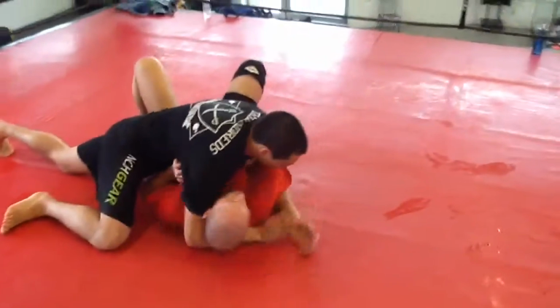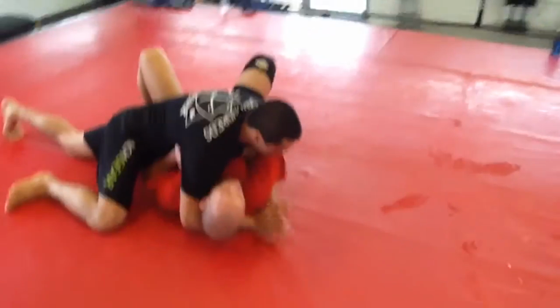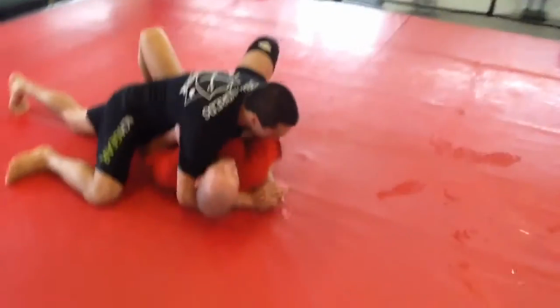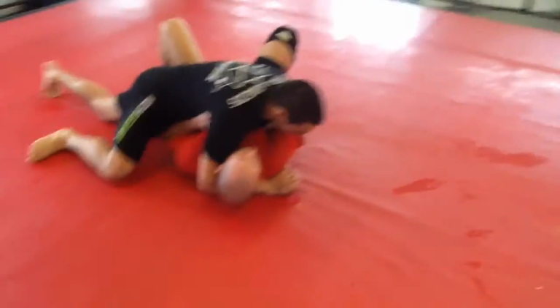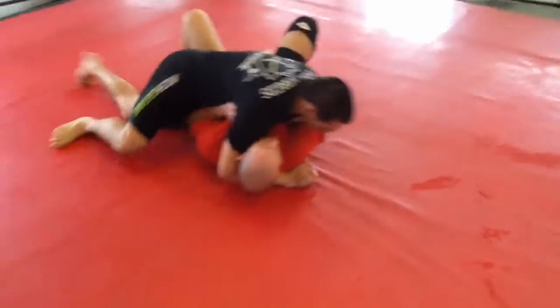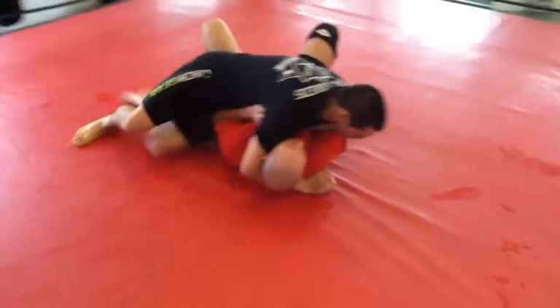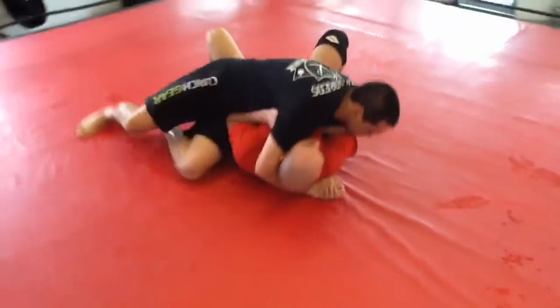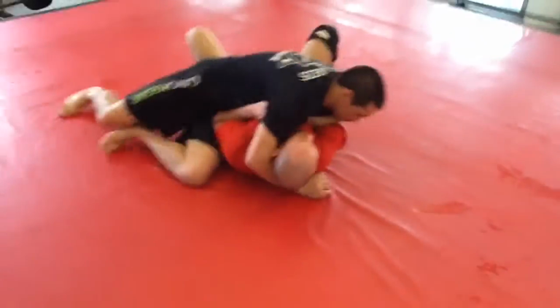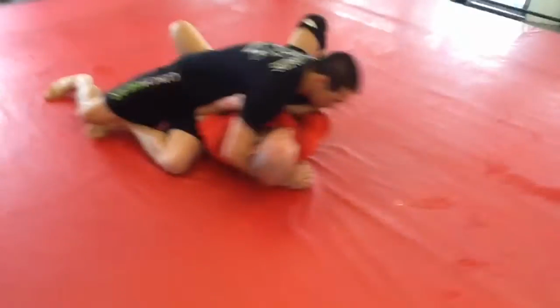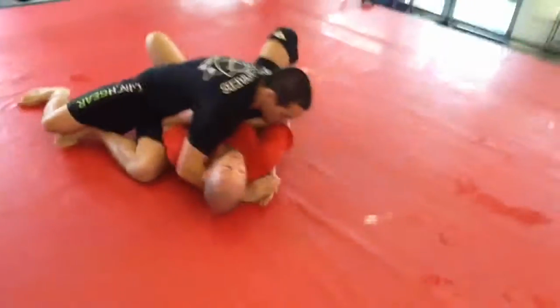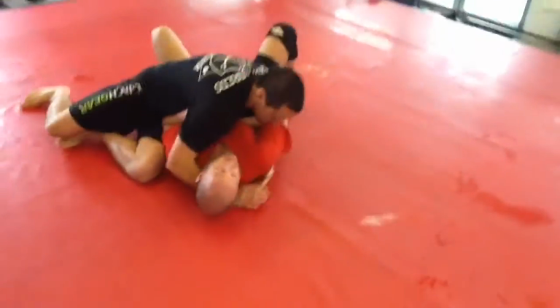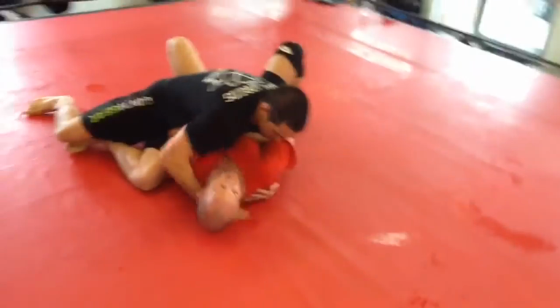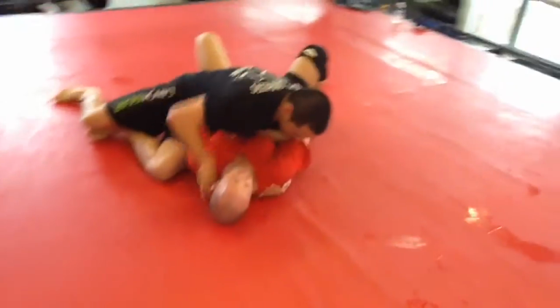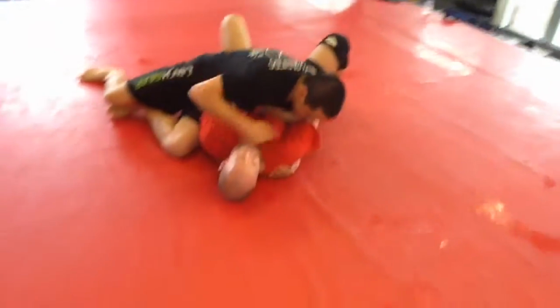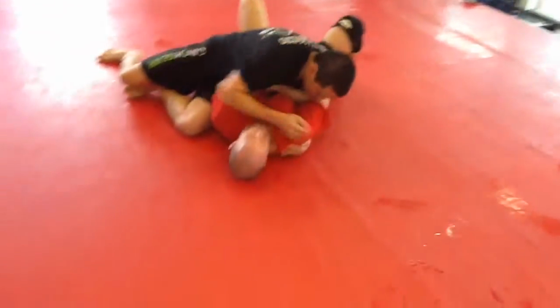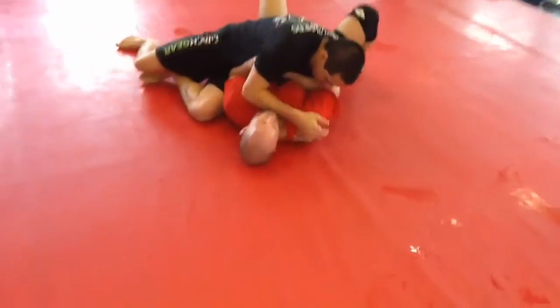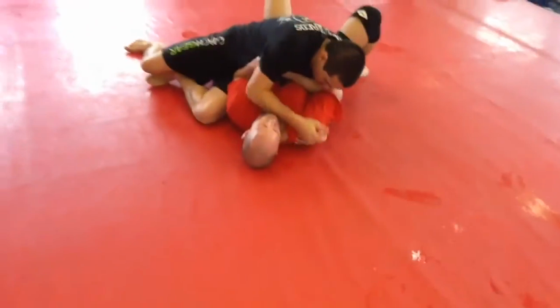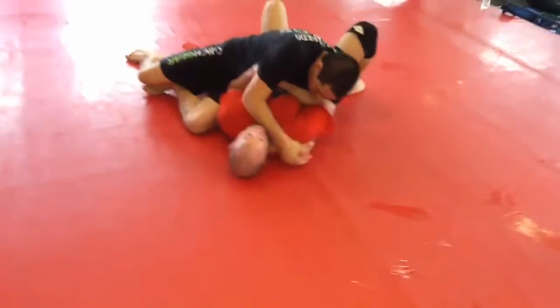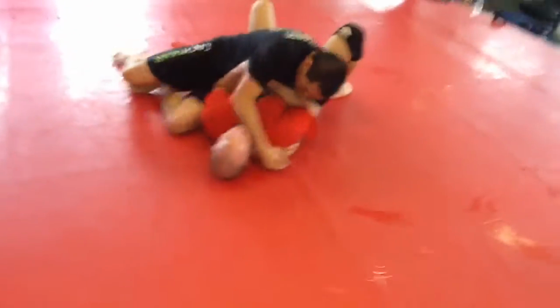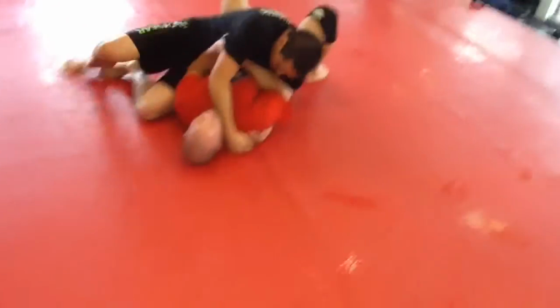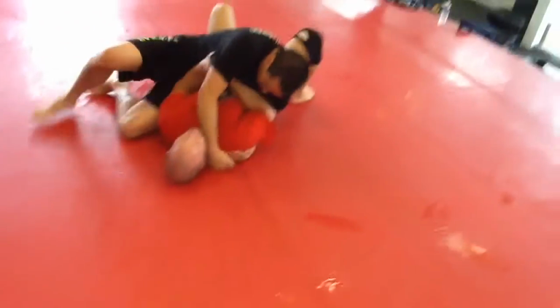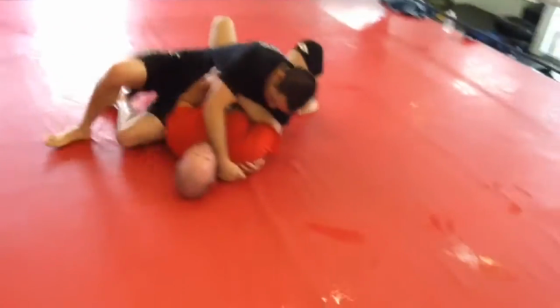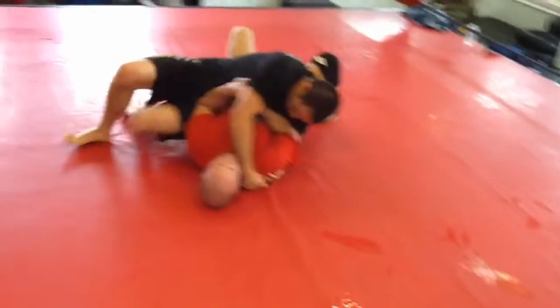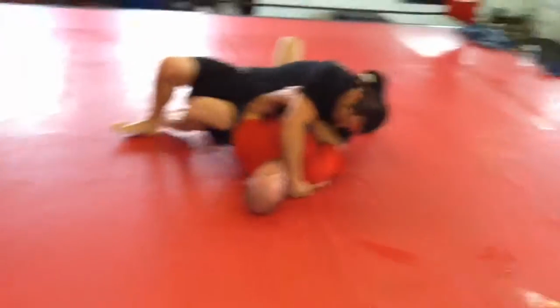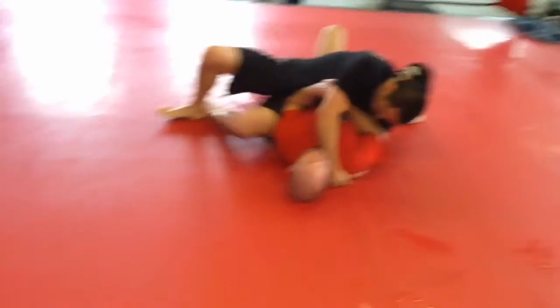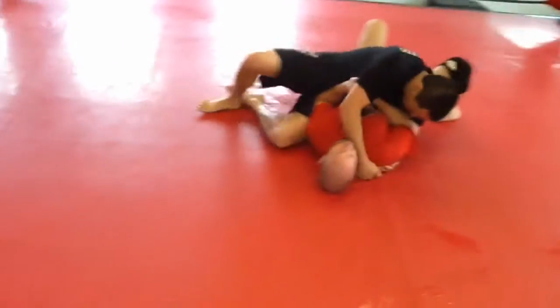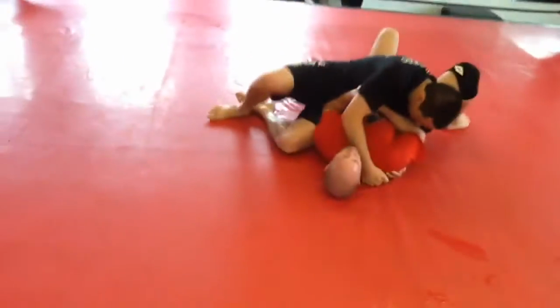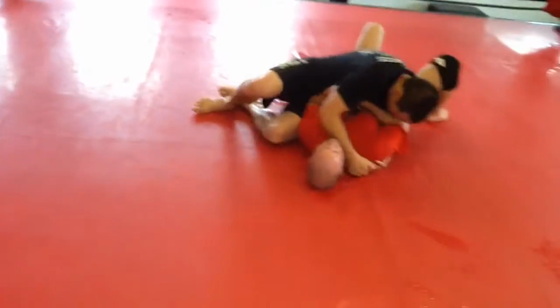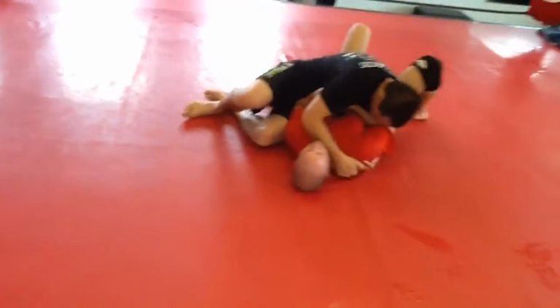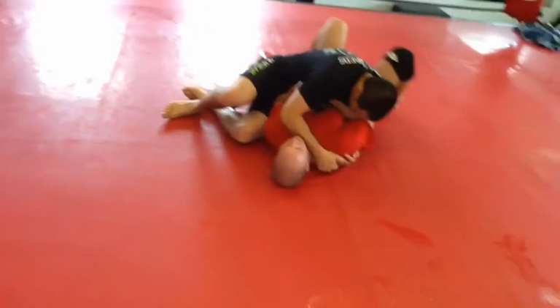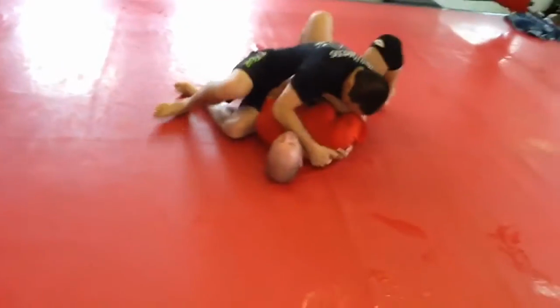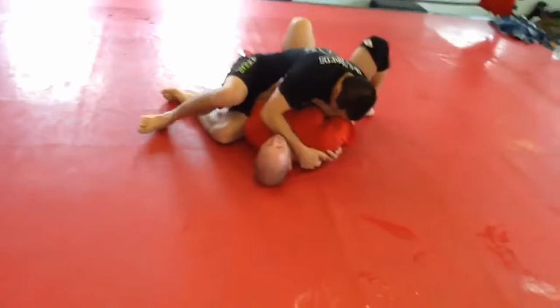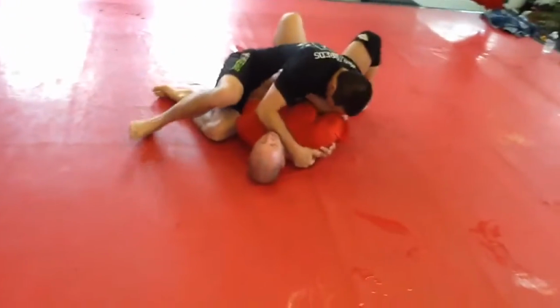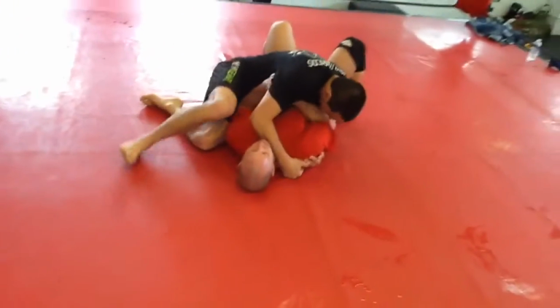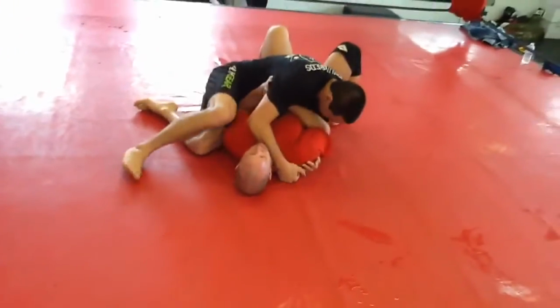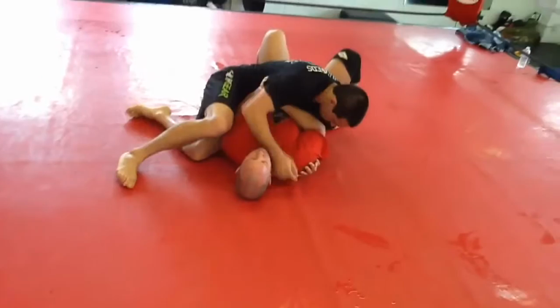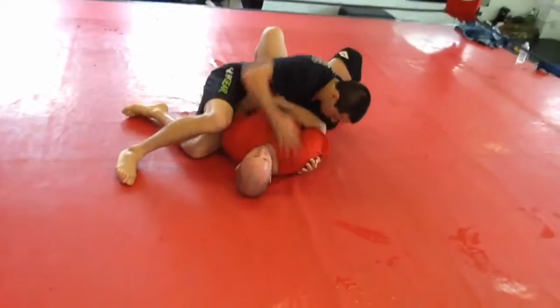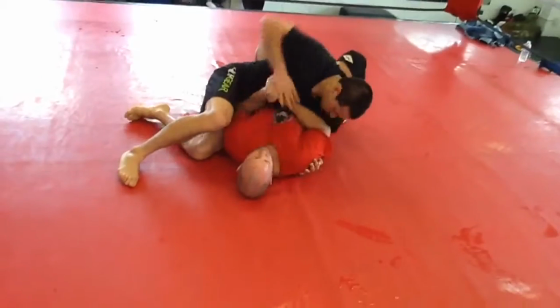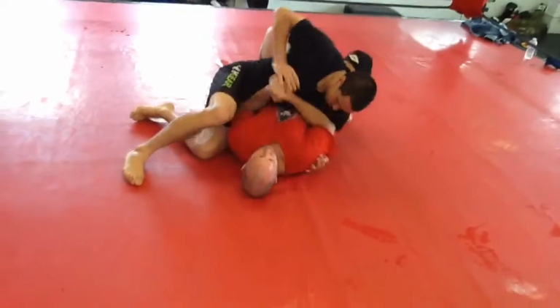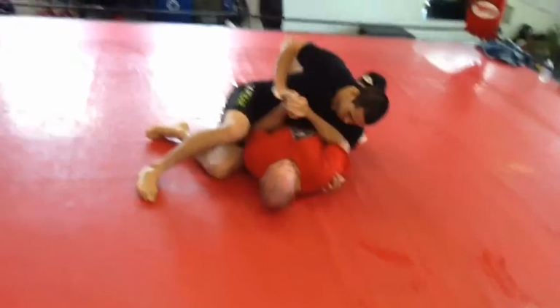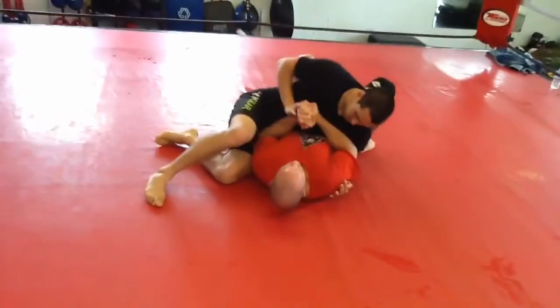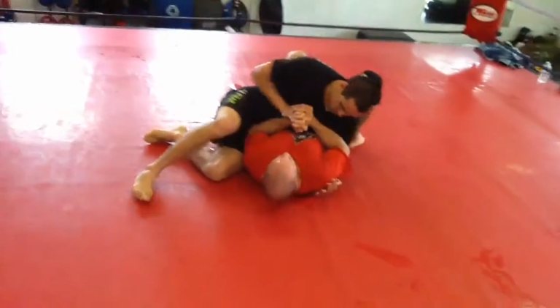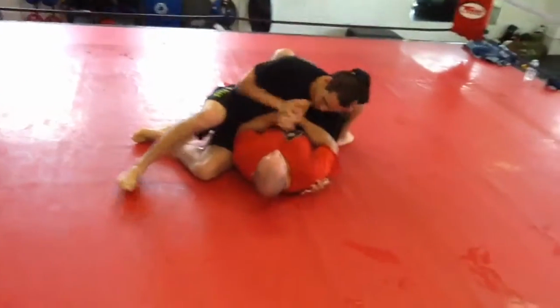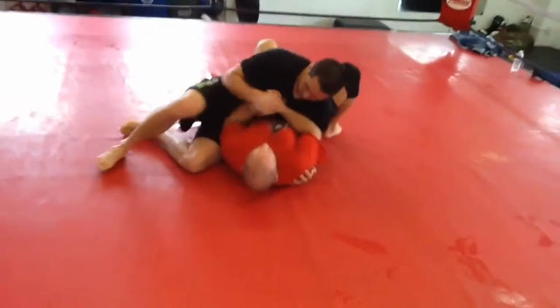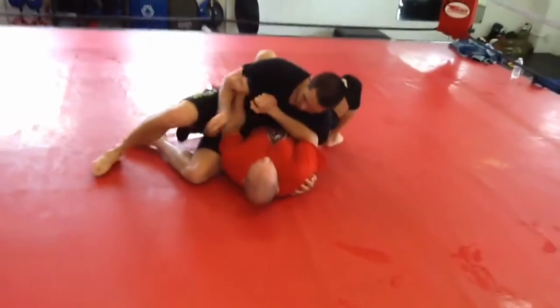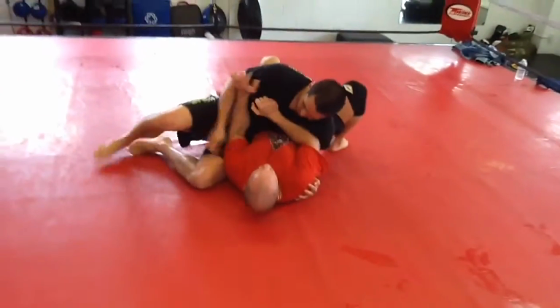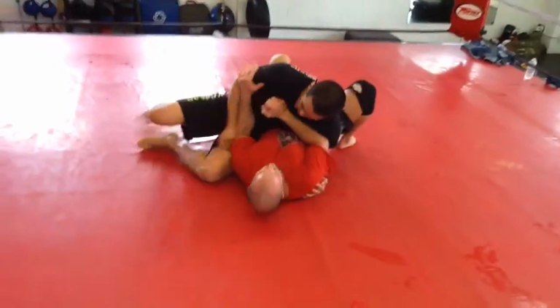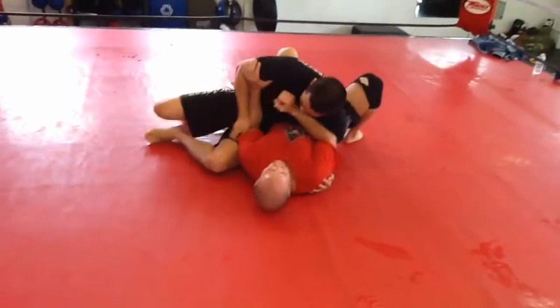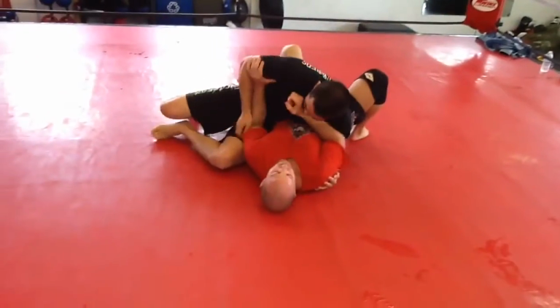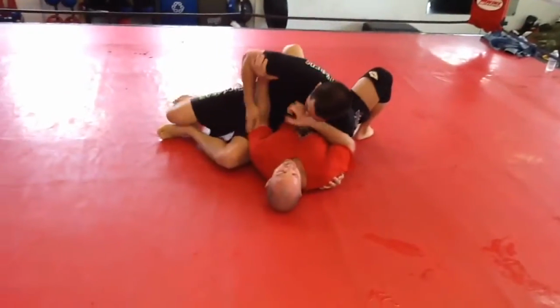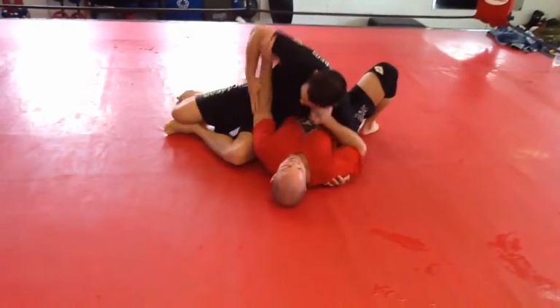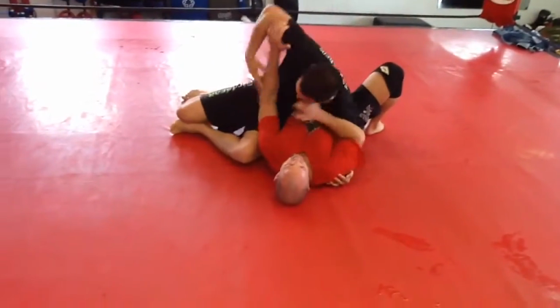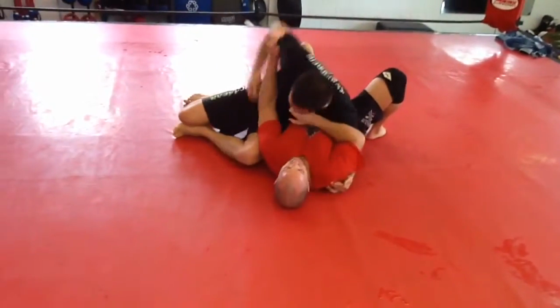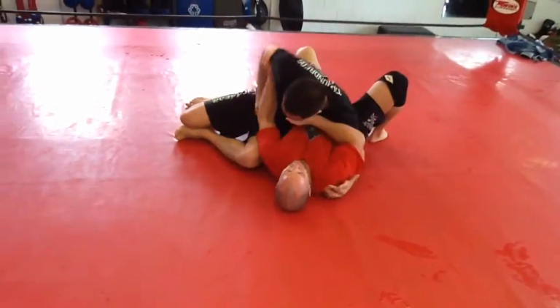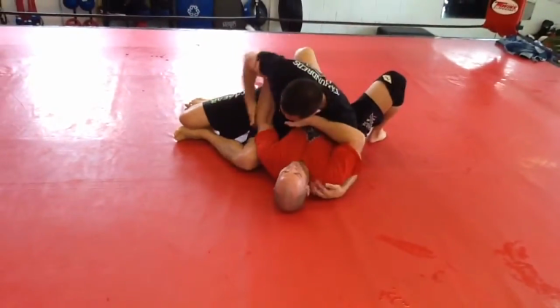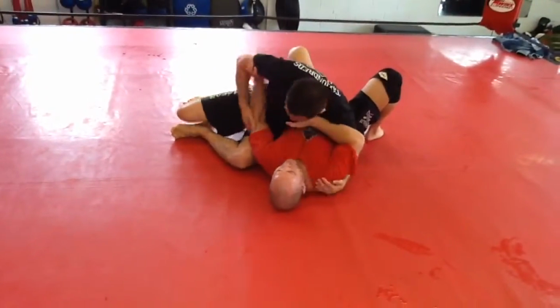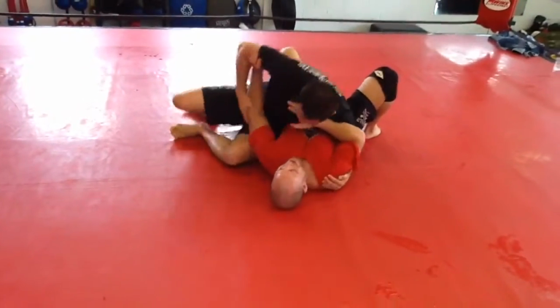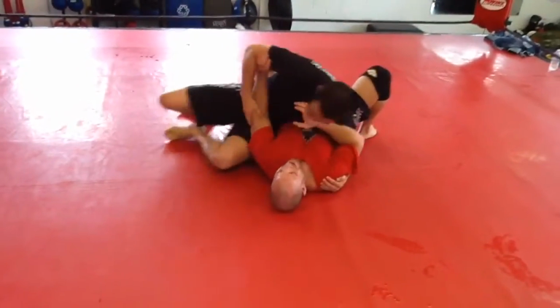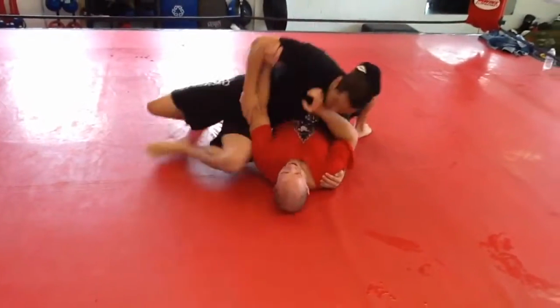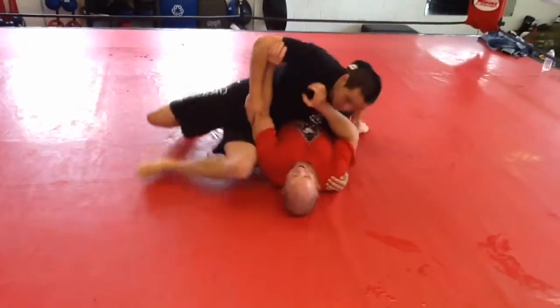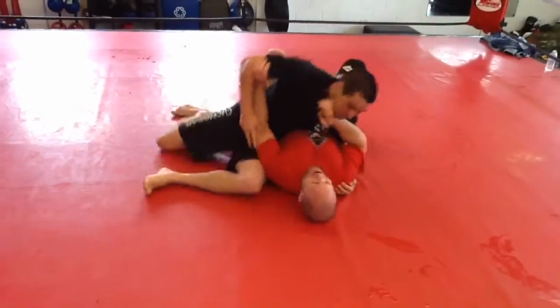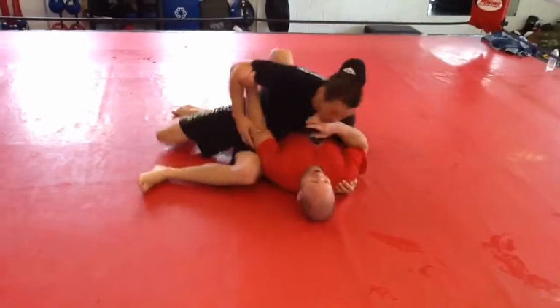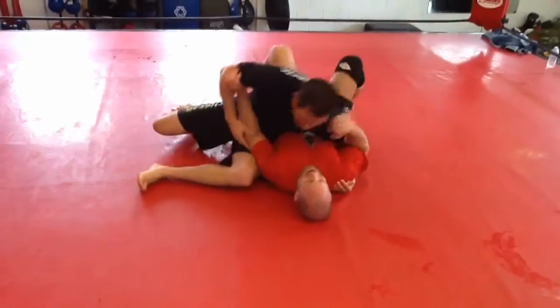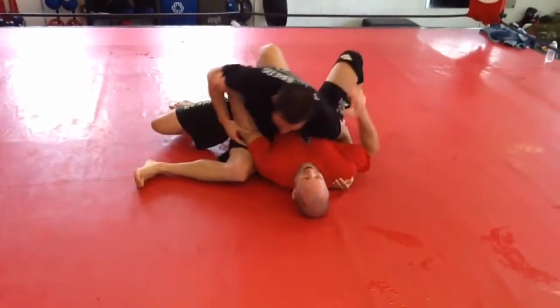Back again at IMS Academy, open mat session, roll number five. Andrew Nighthawk on top in side control, side saddle here.